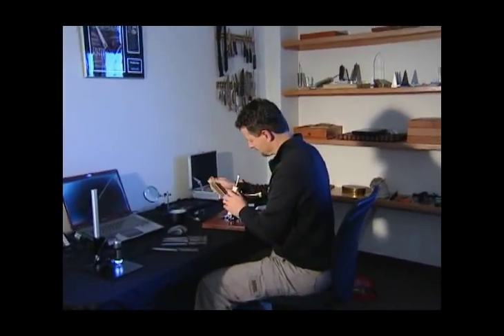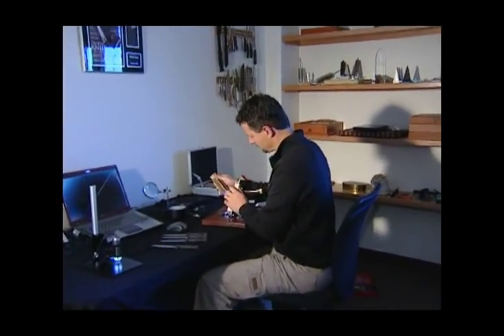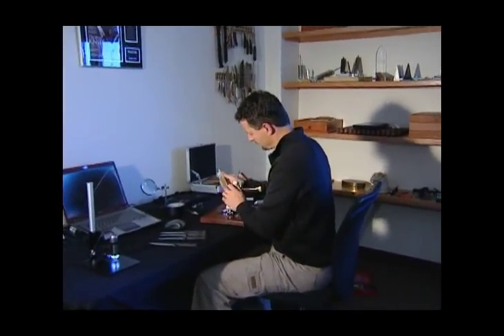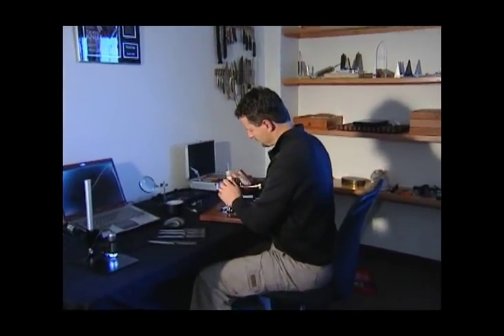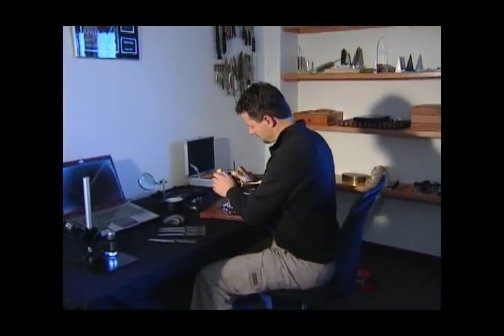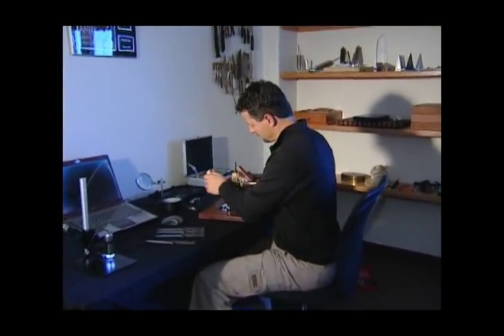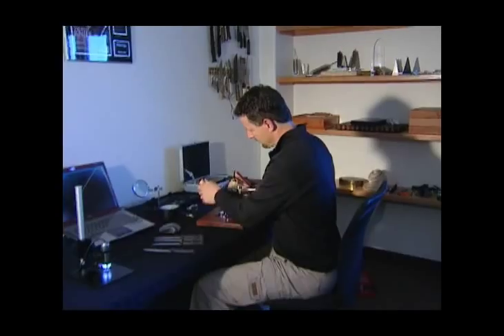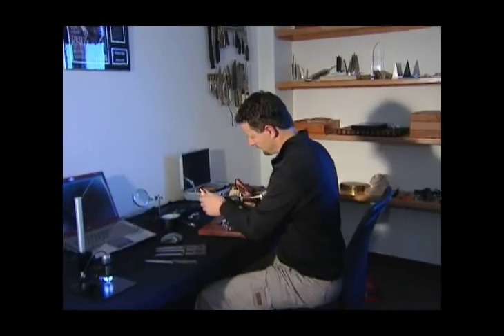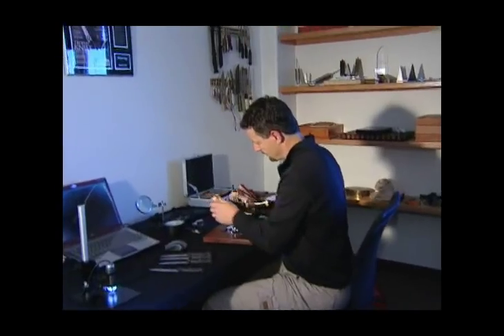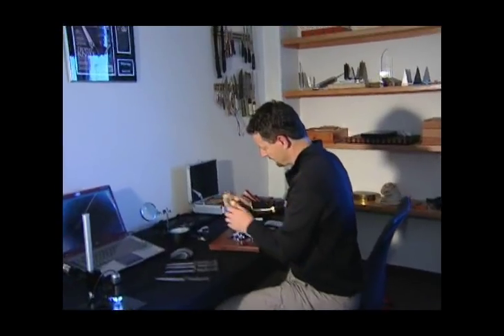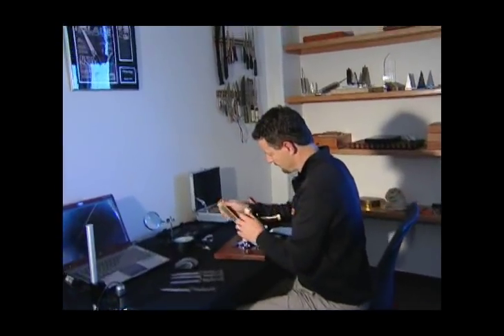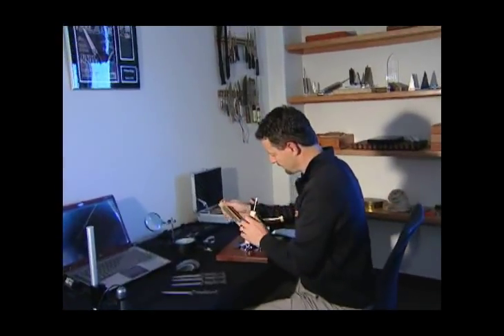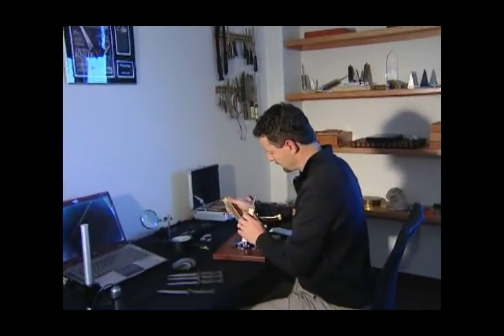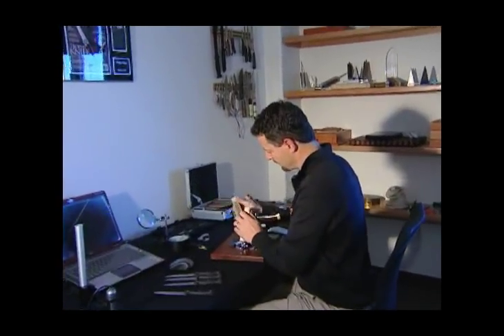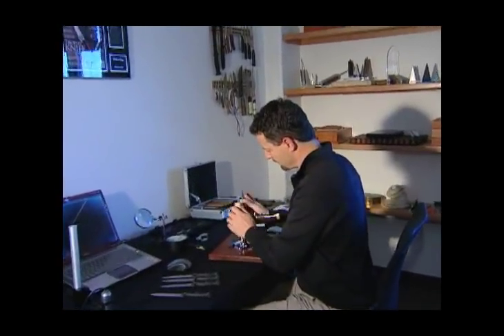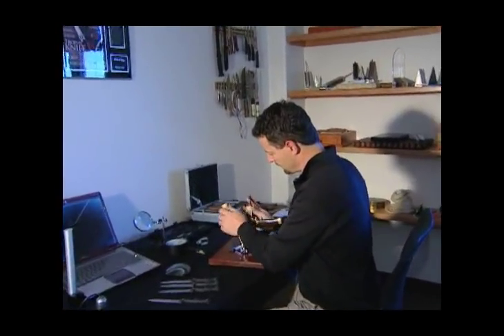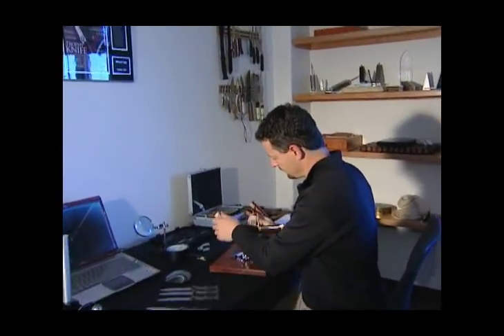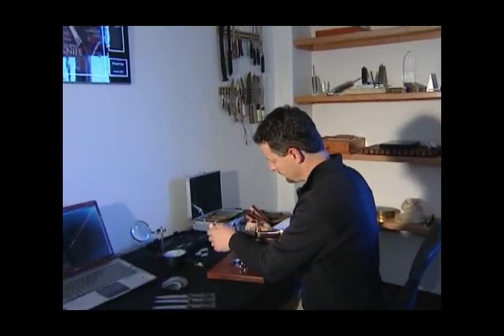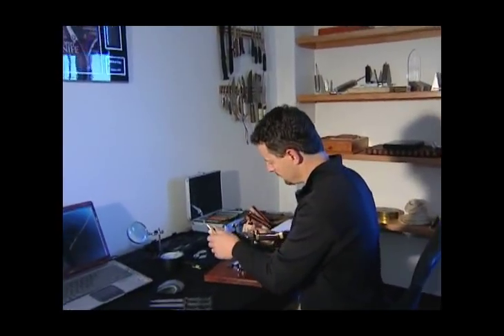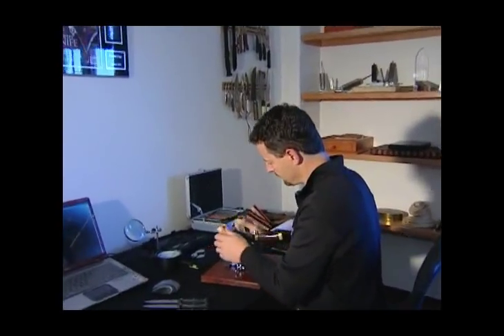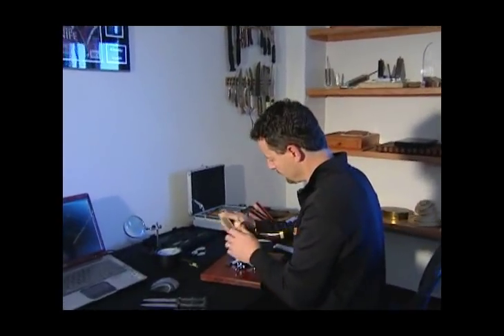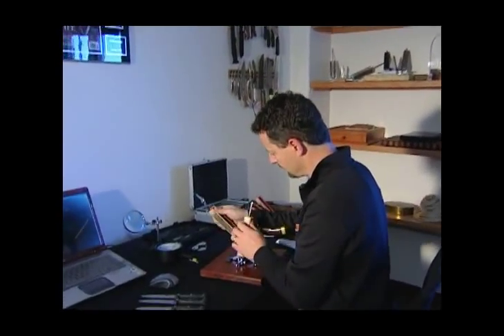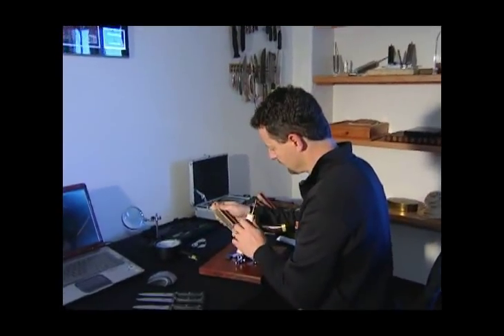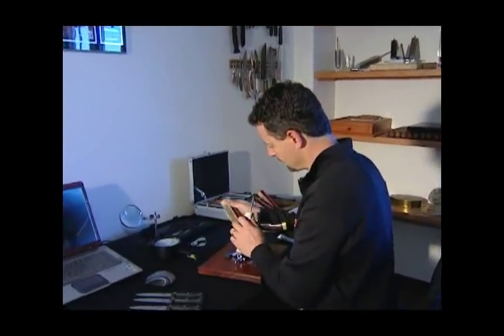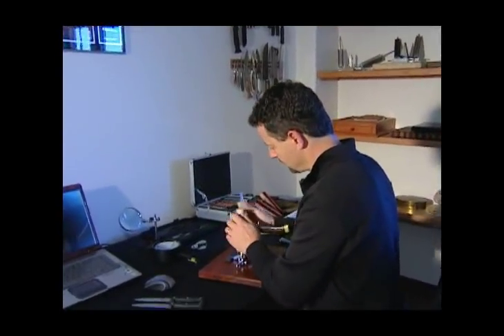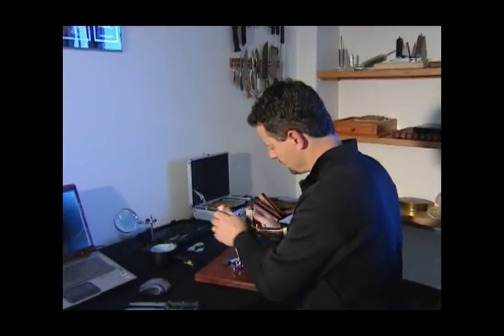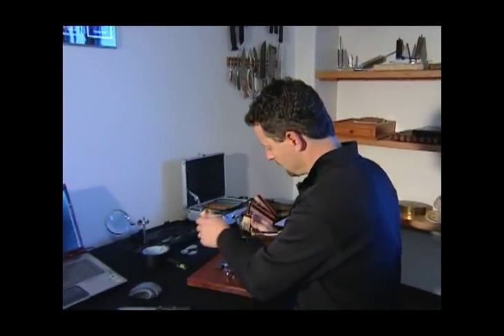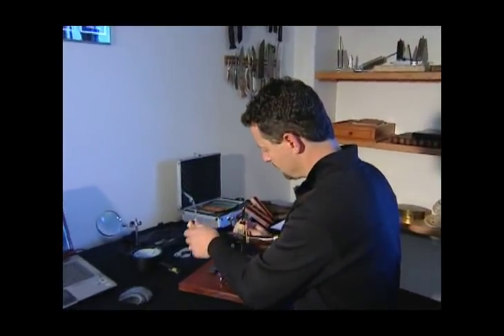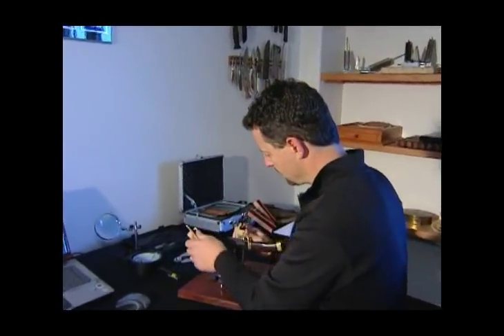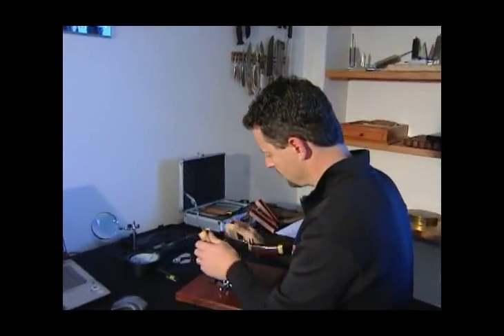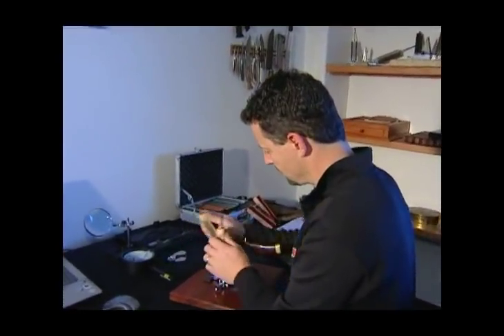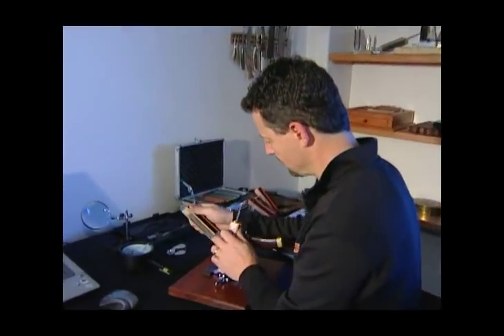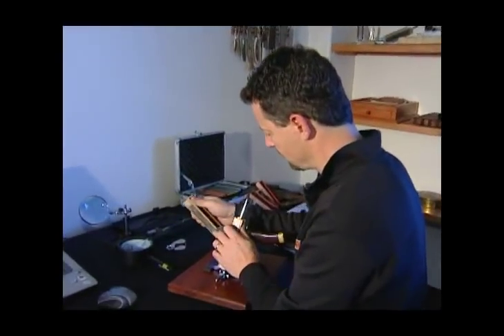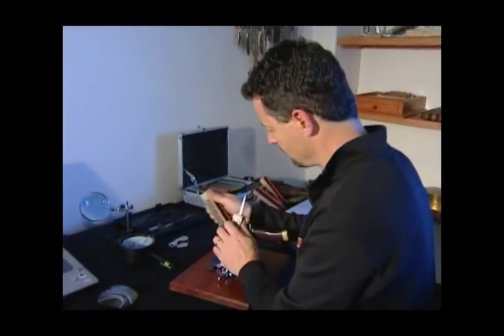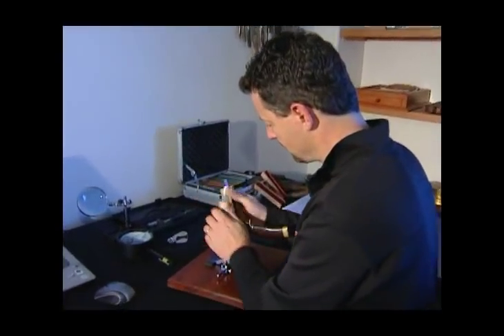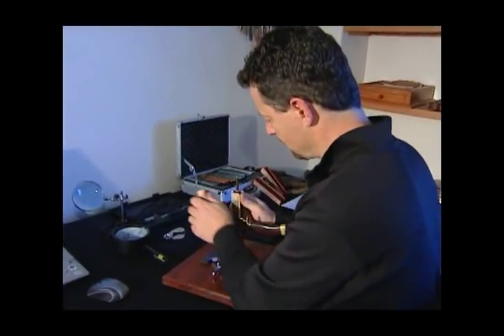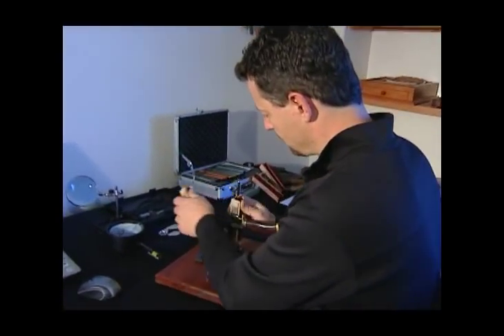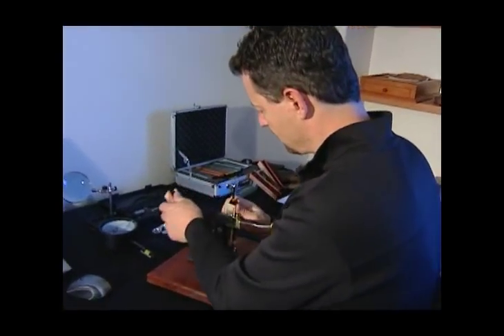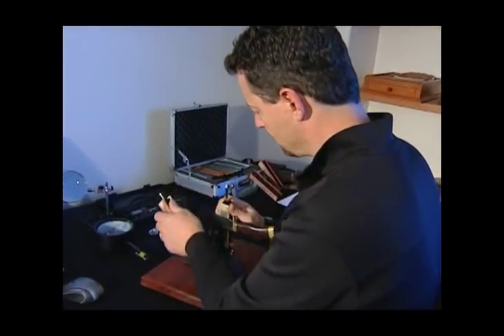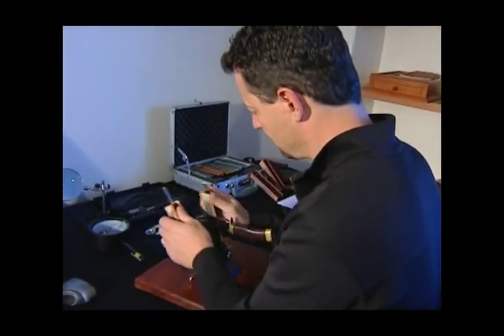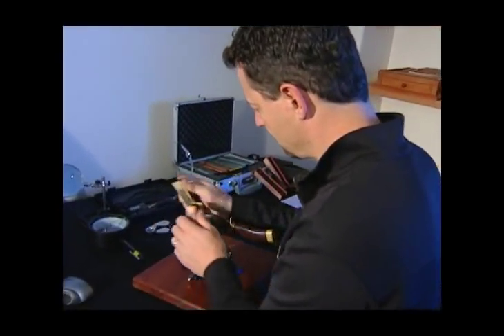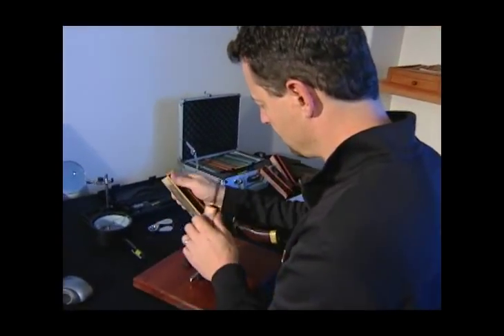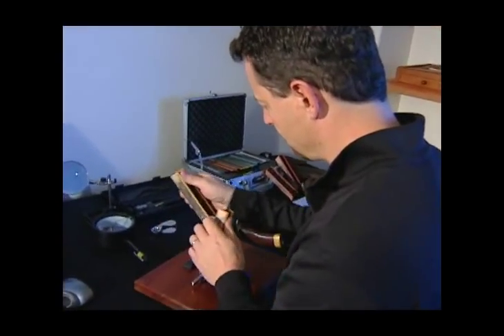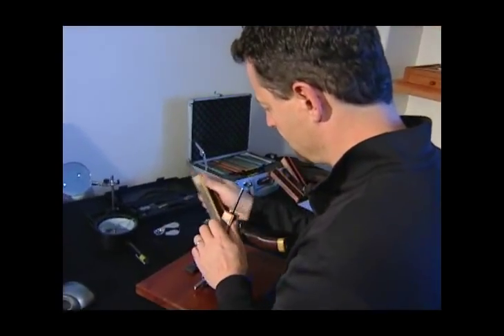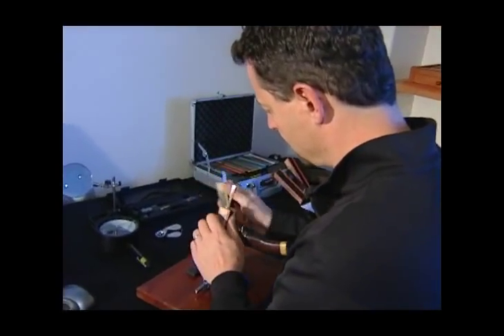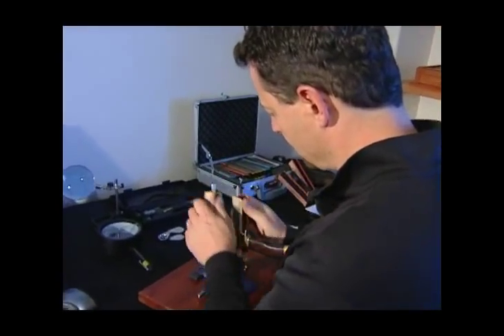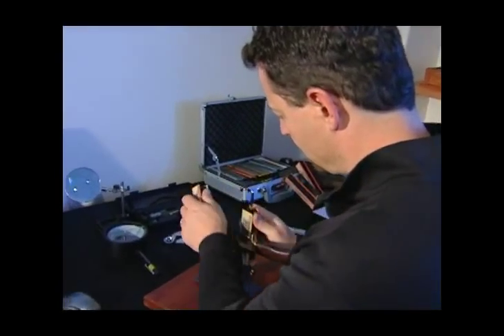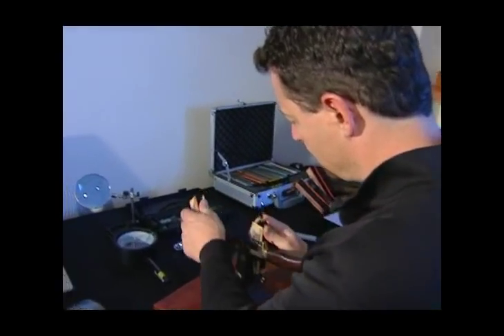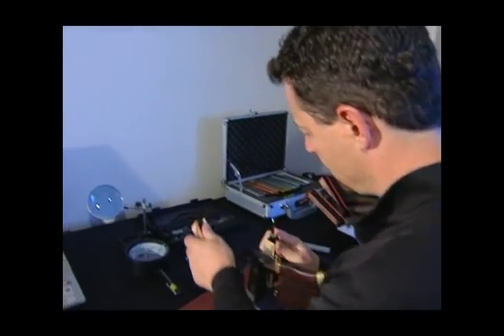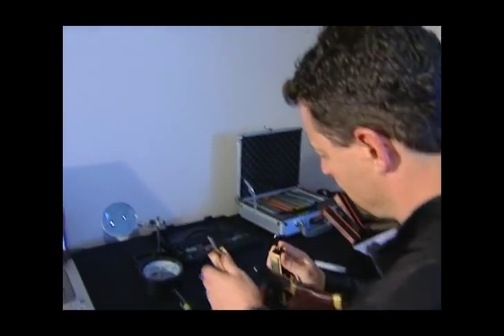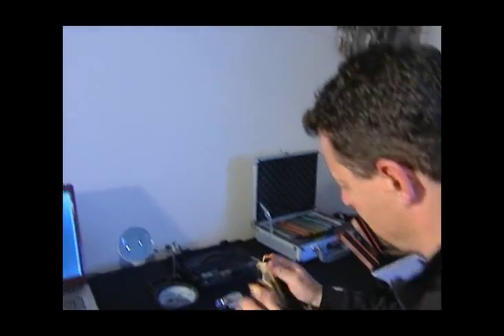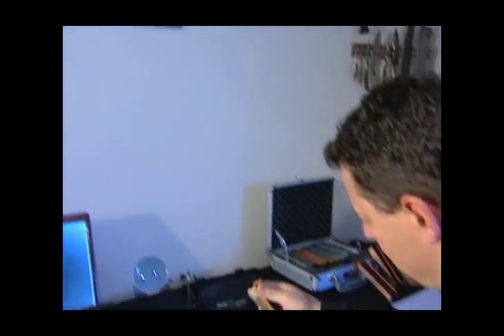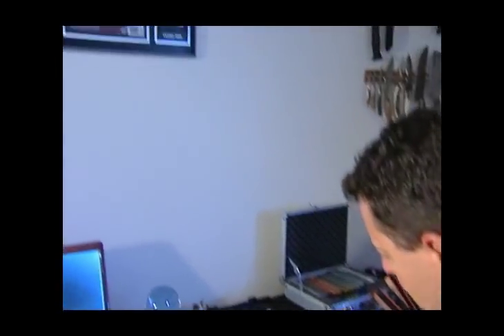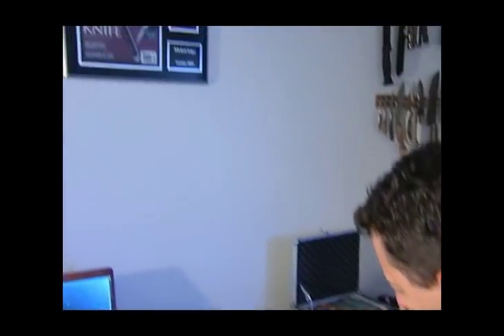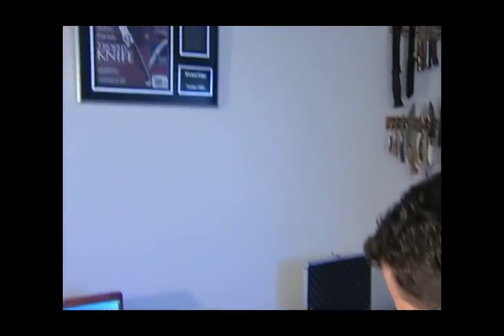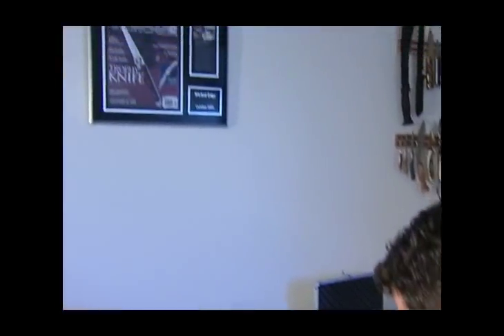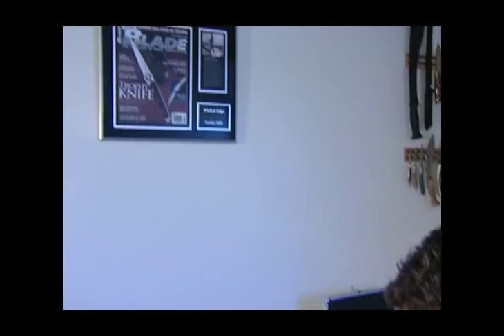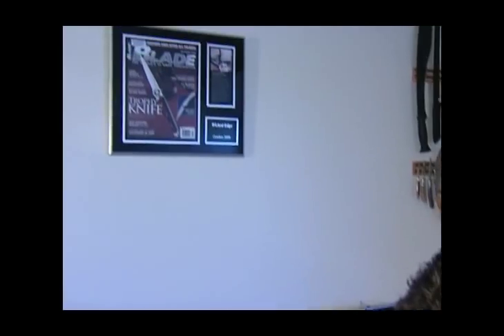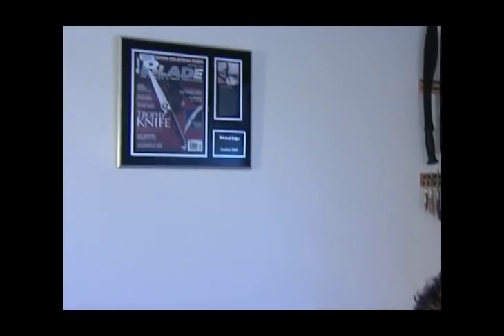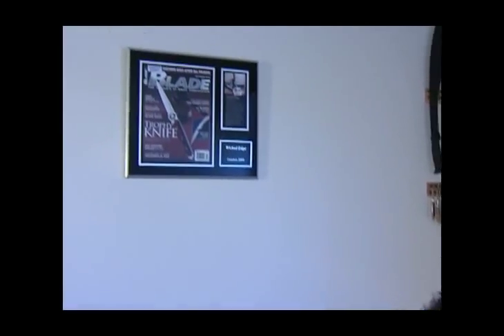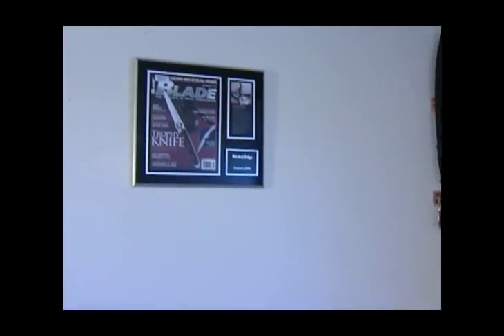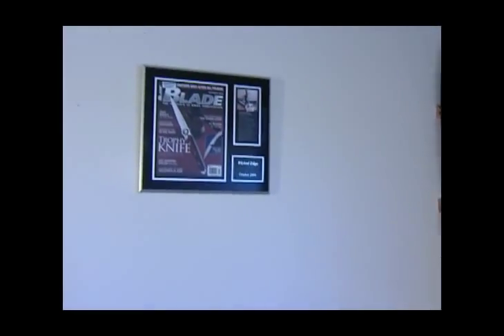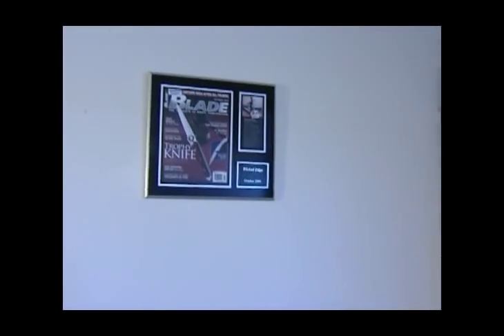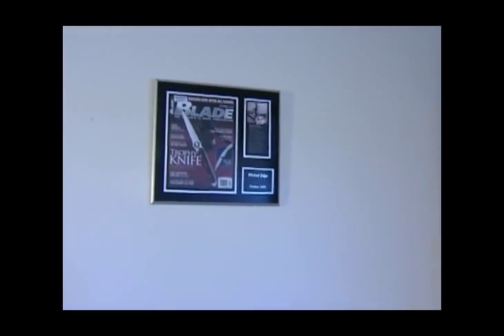Hi, I'm Clay Allison, inventor of the Wicked Edge. Come on into our testing area — we're going to examine some different aspects of knife sharpening.